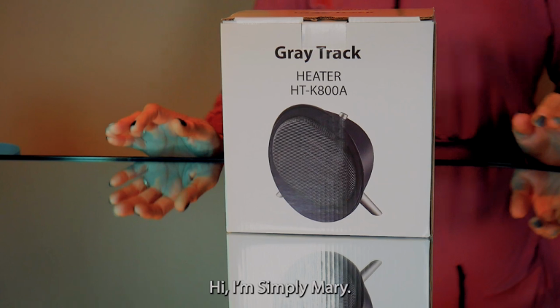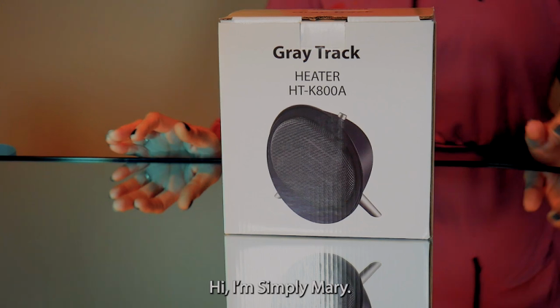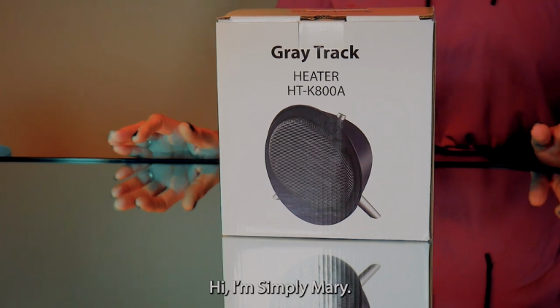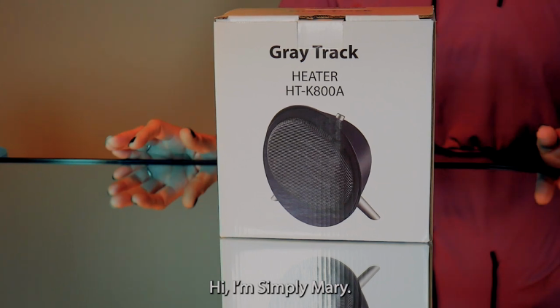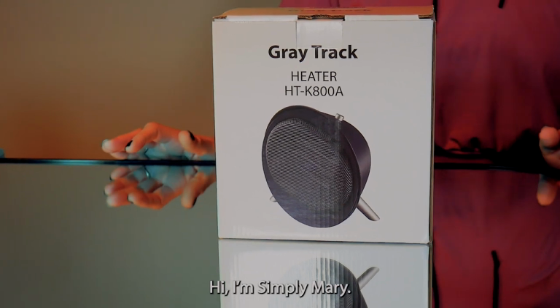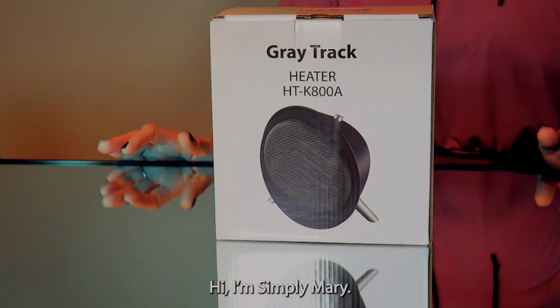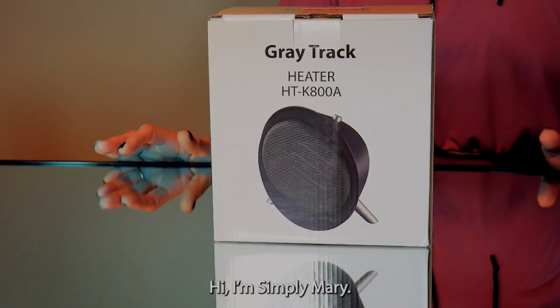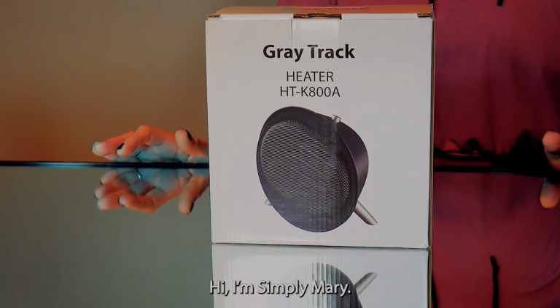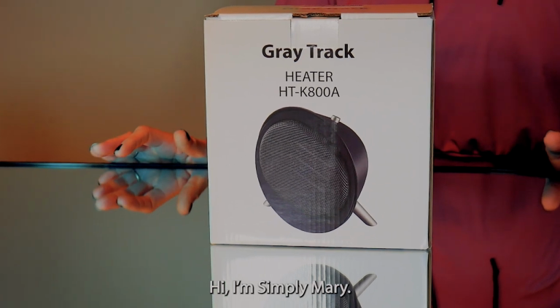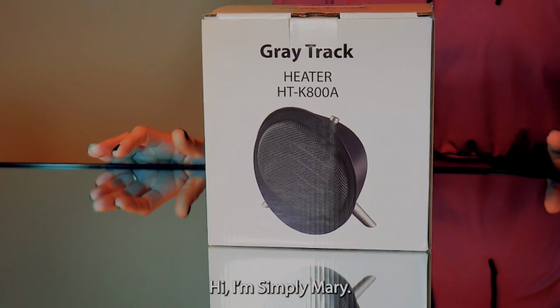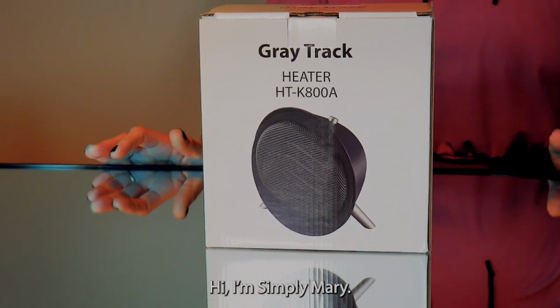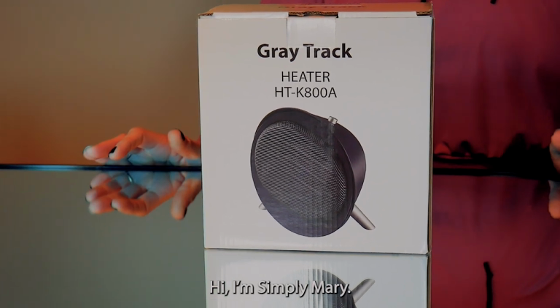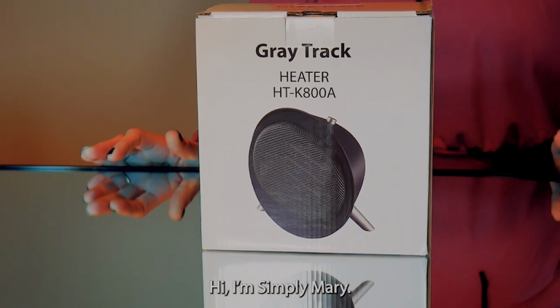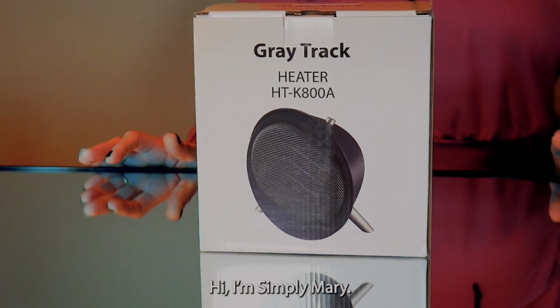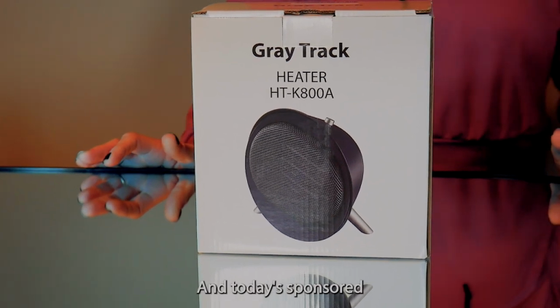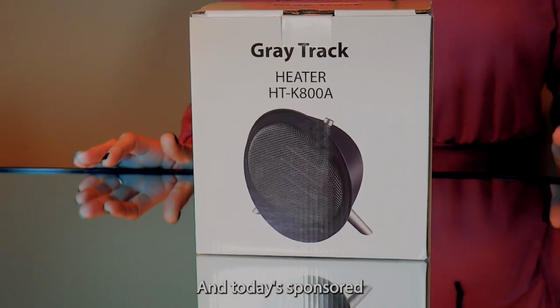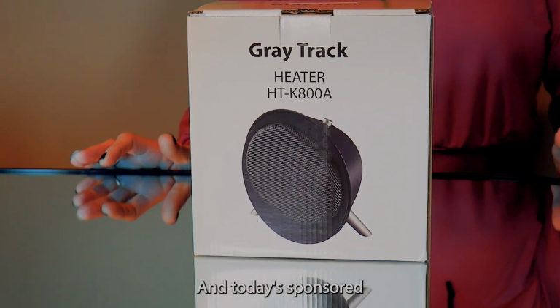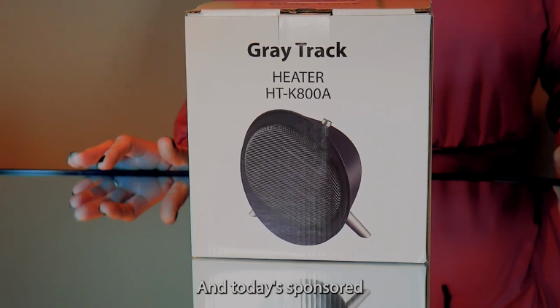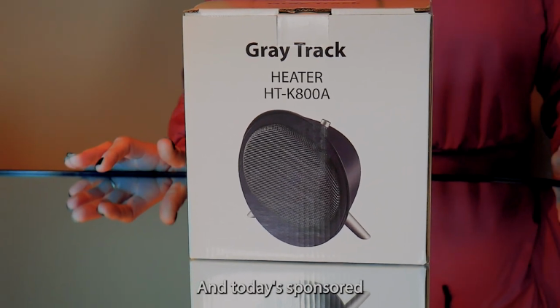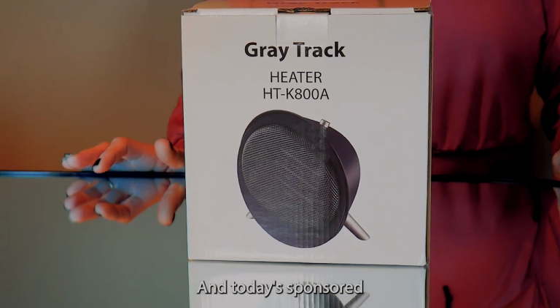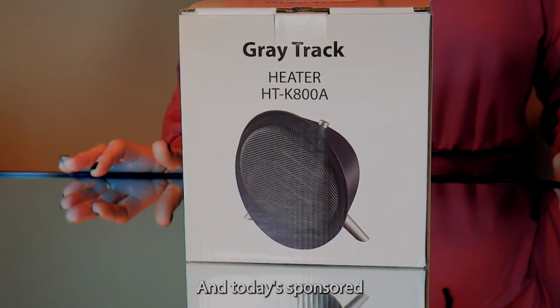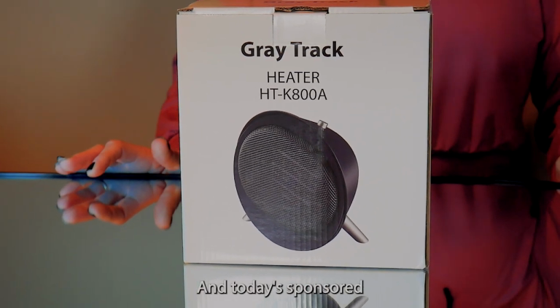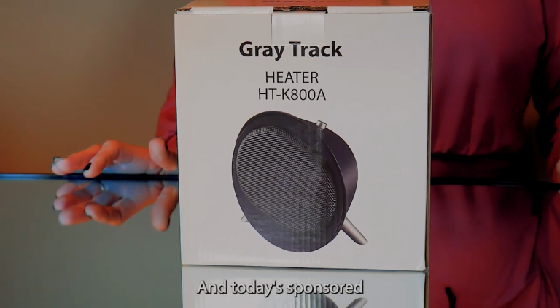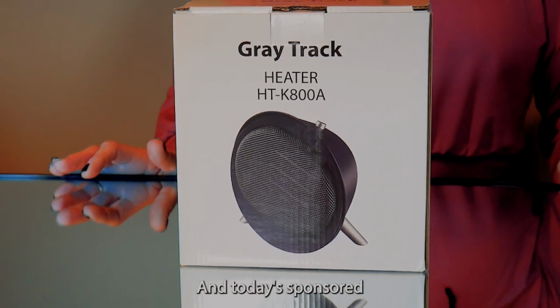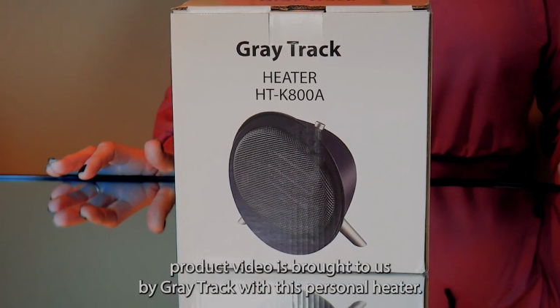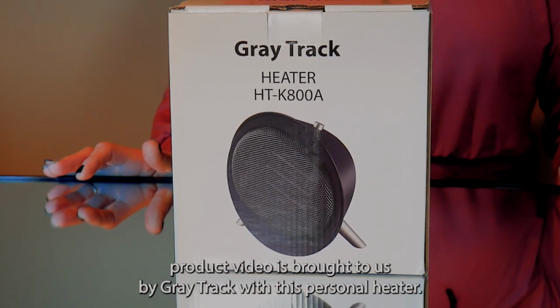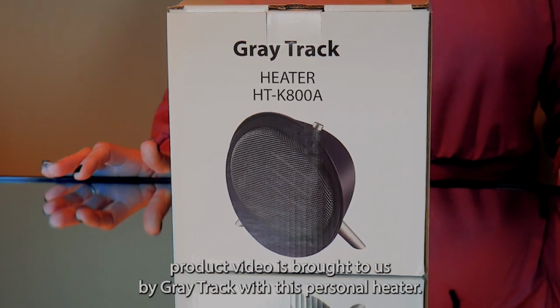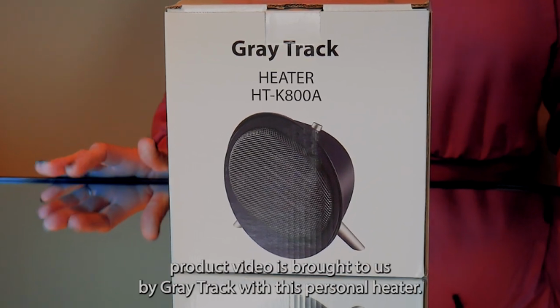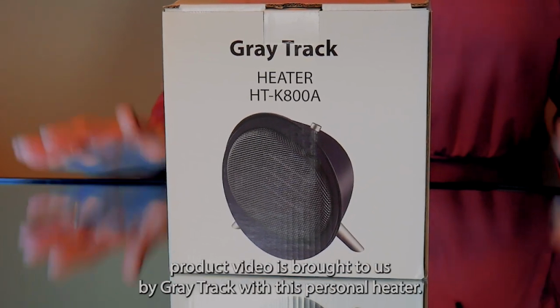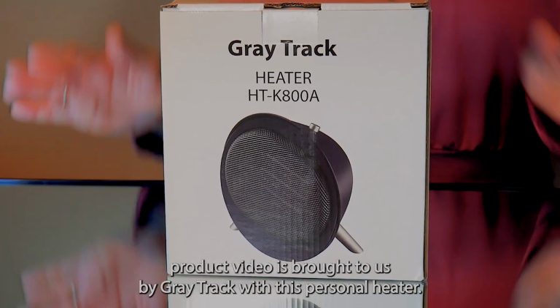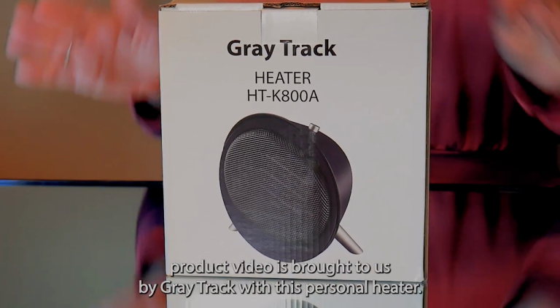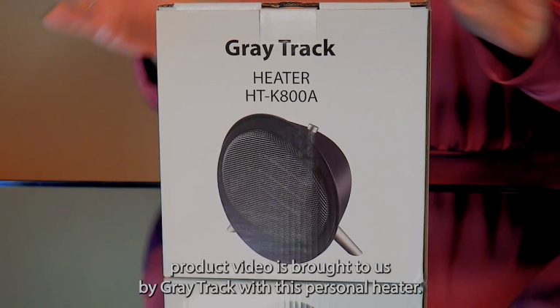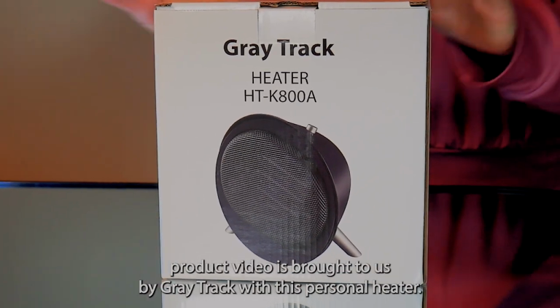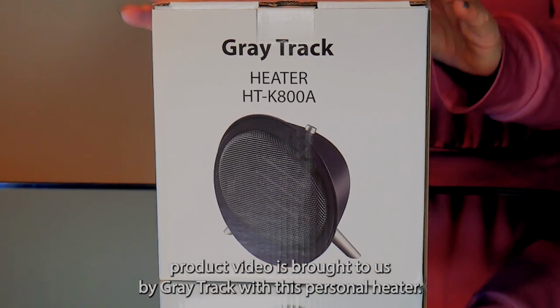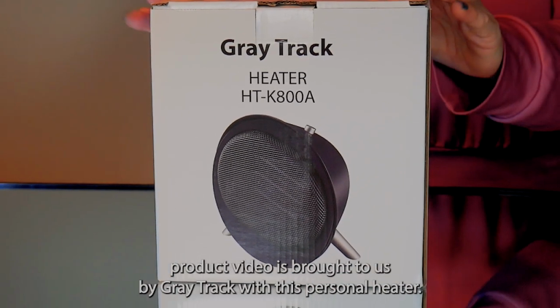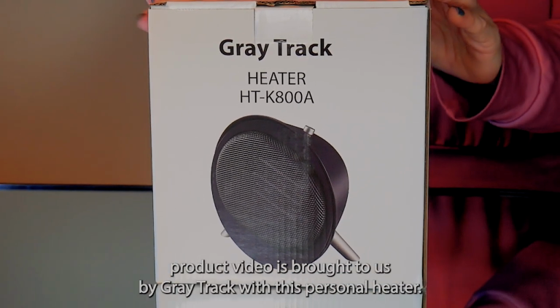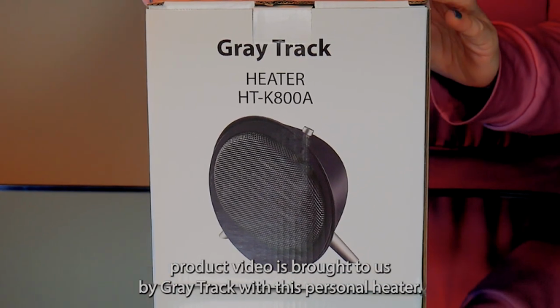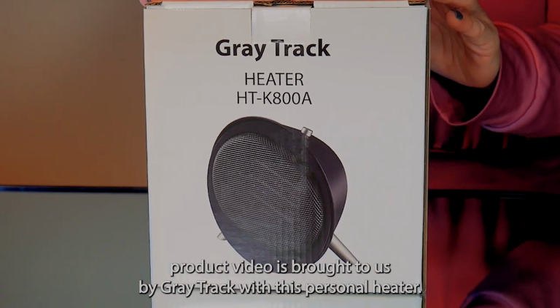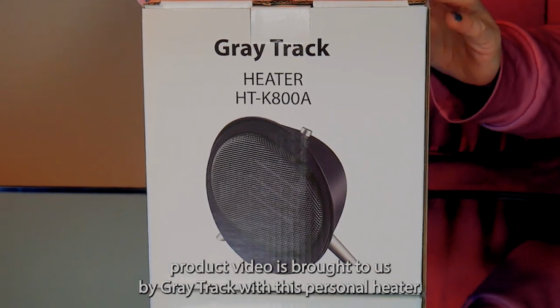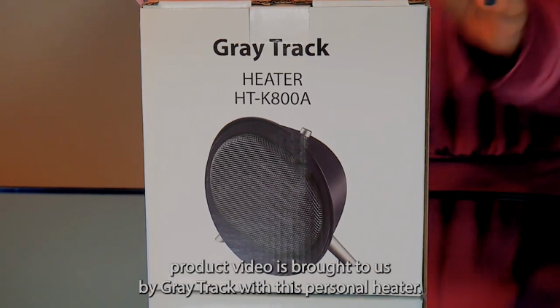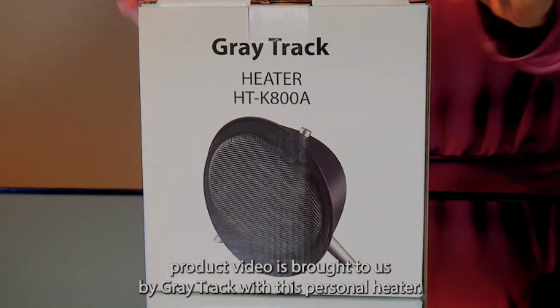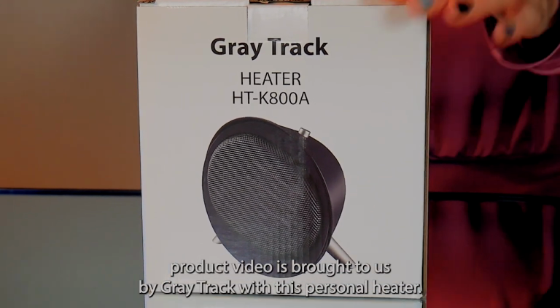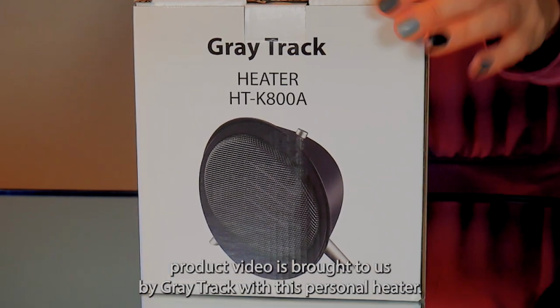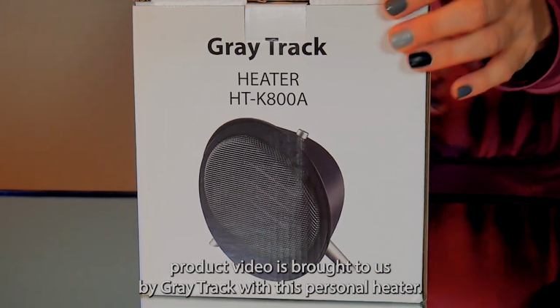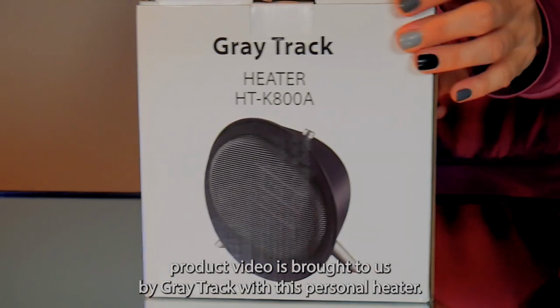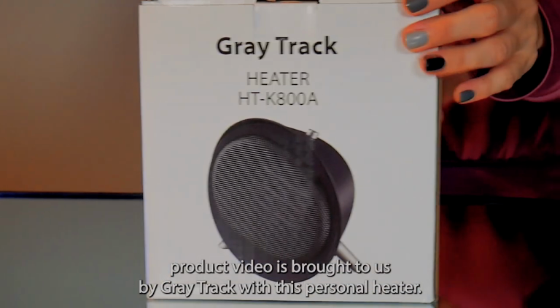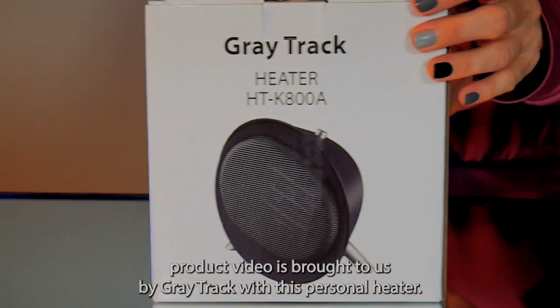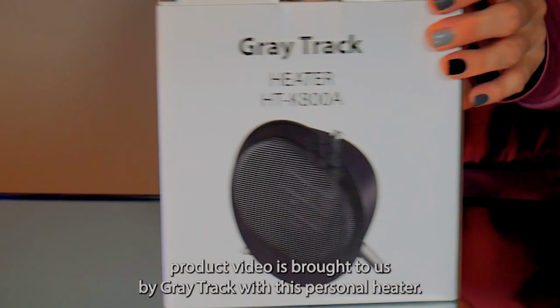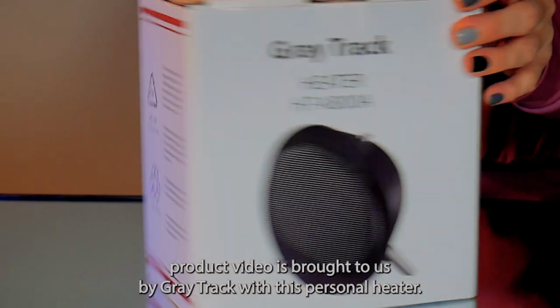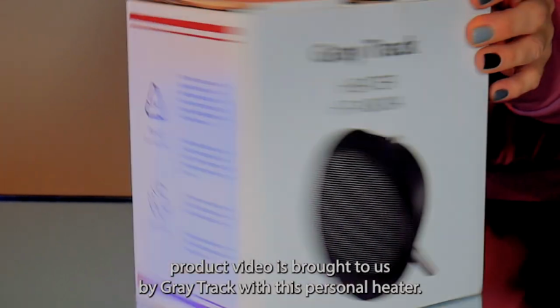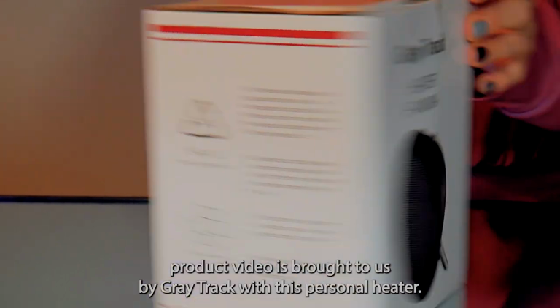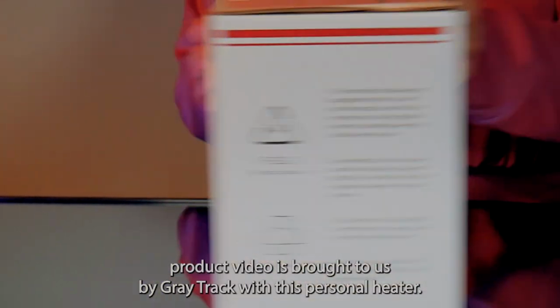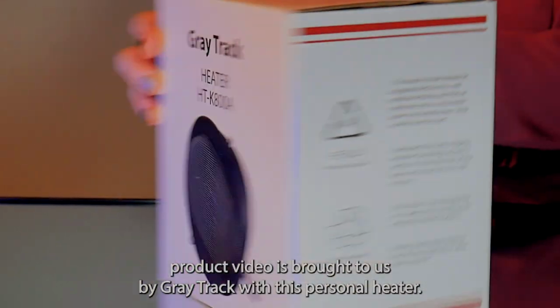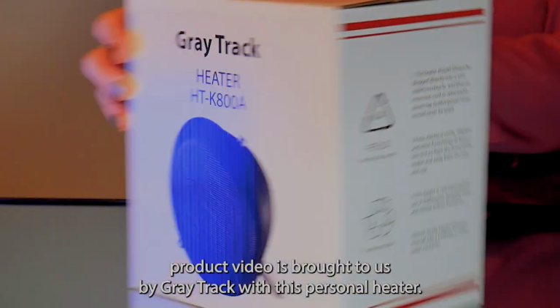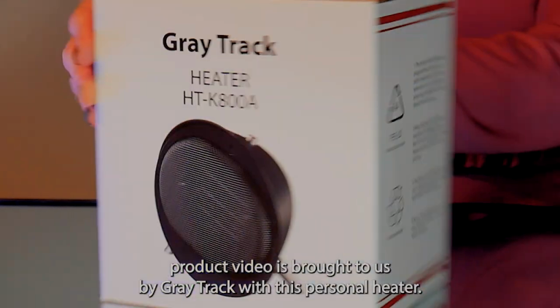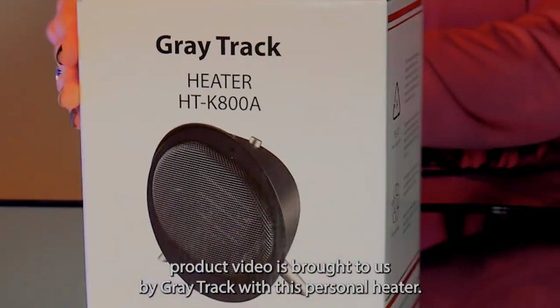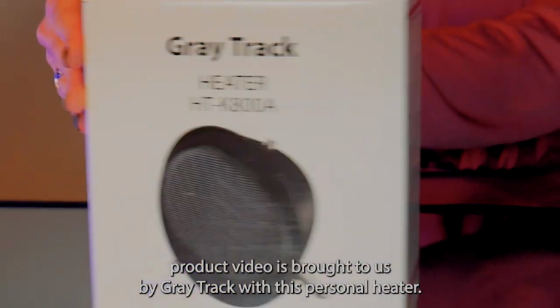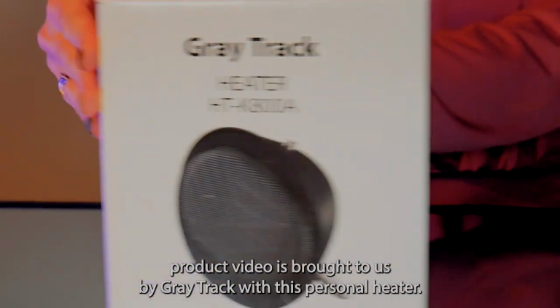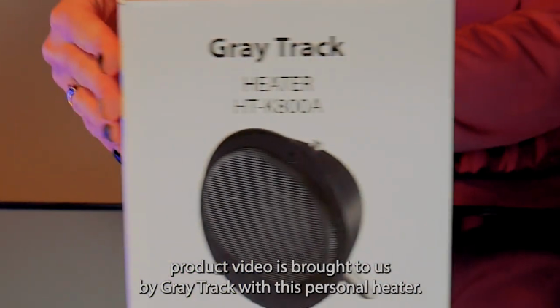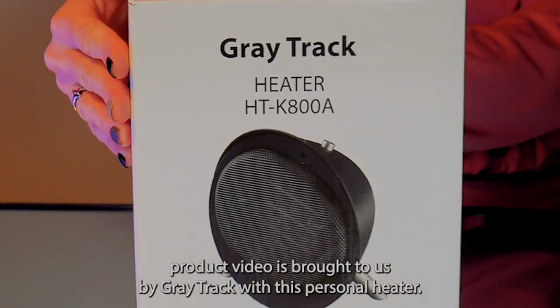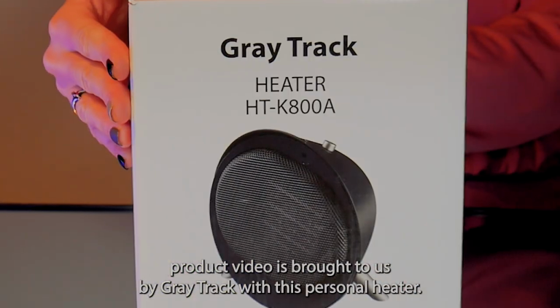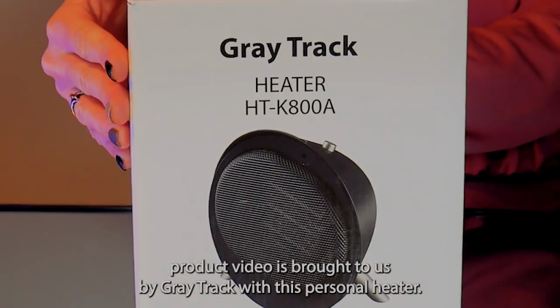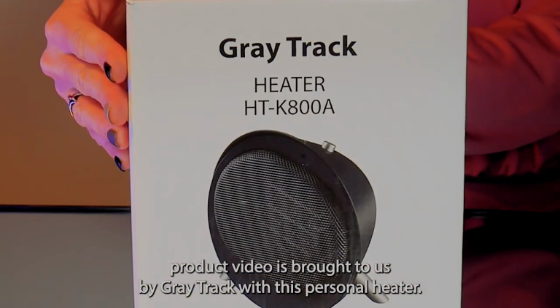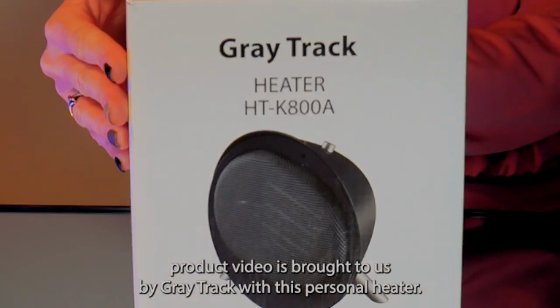Hi, I'm Simply Mary and today's sponsored product video is brought to us by GreatTrack with this personal heater.